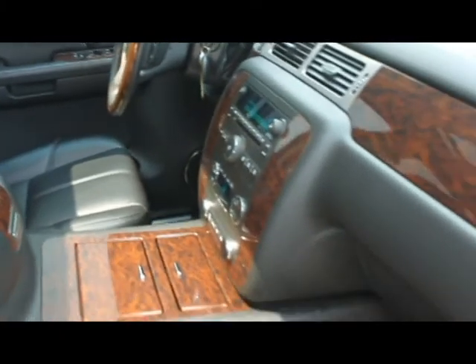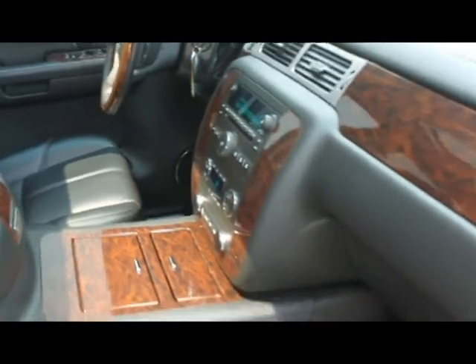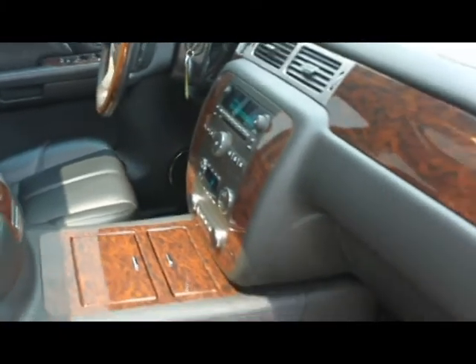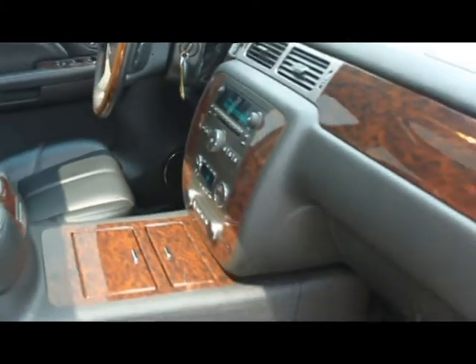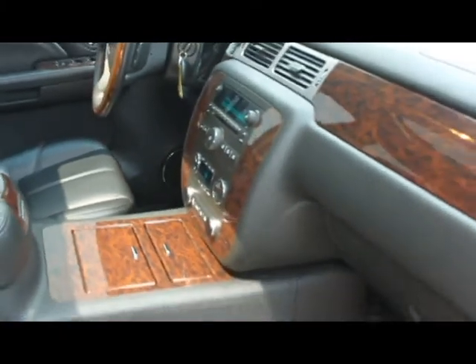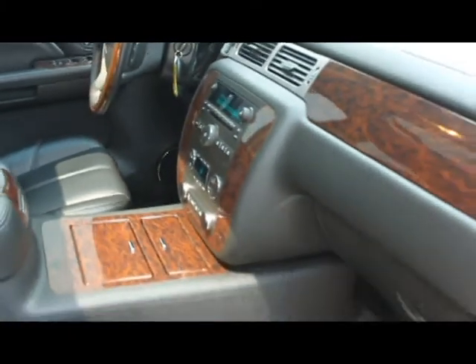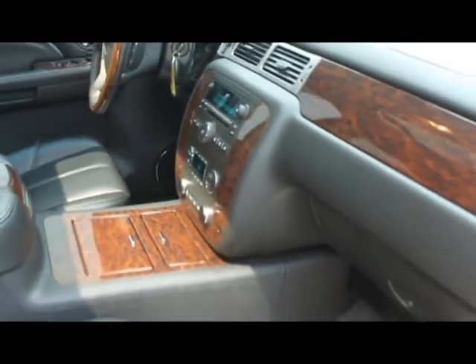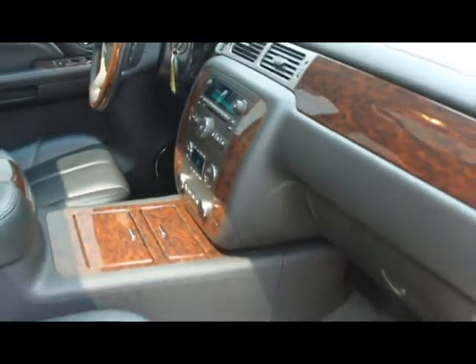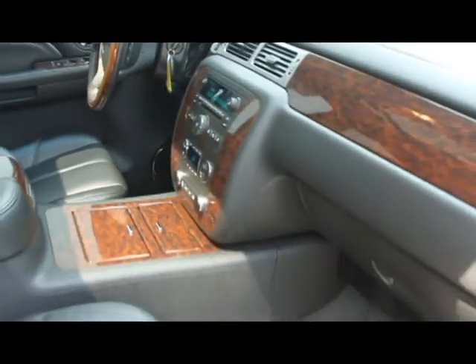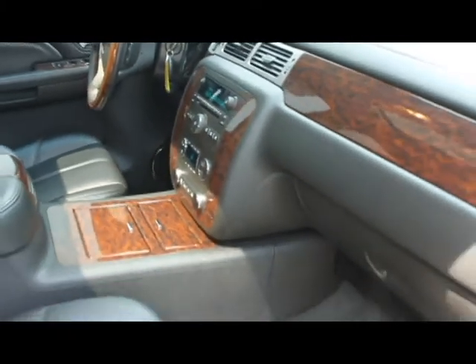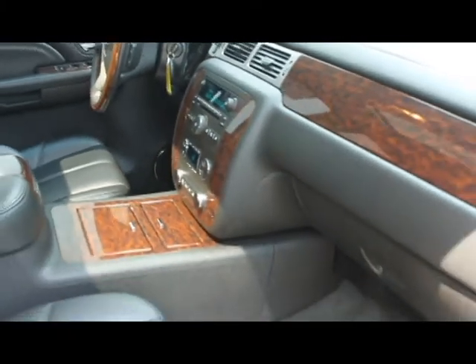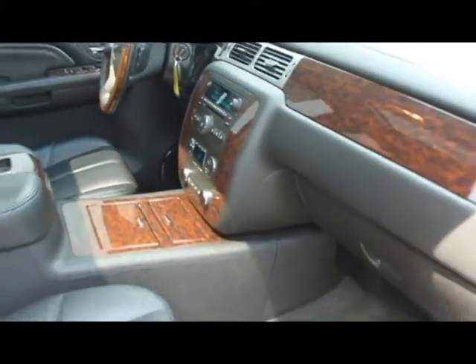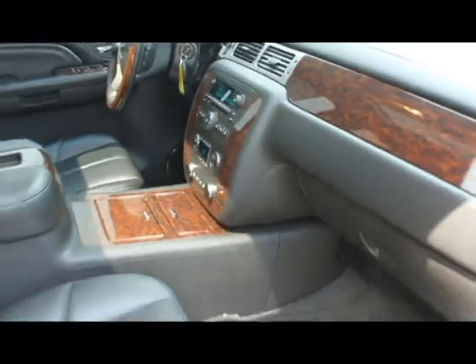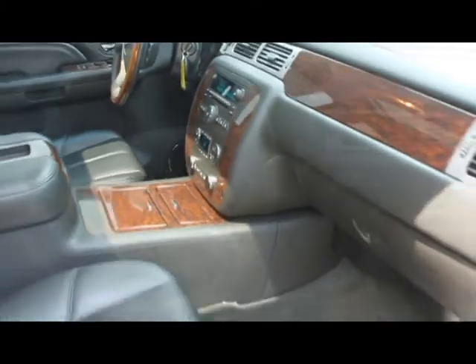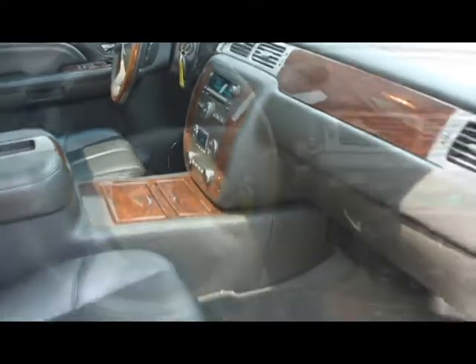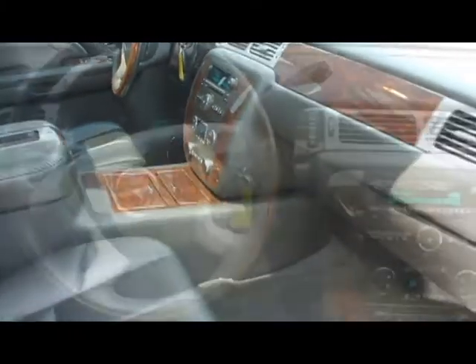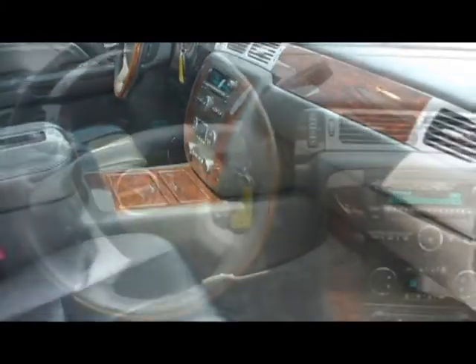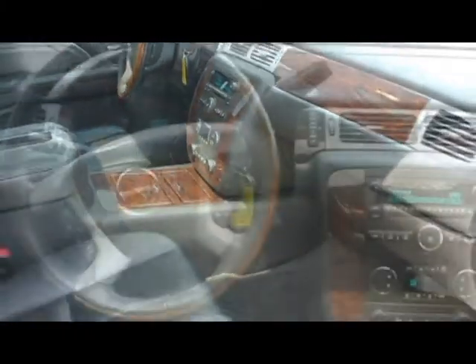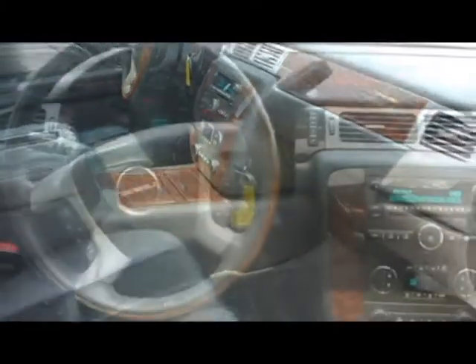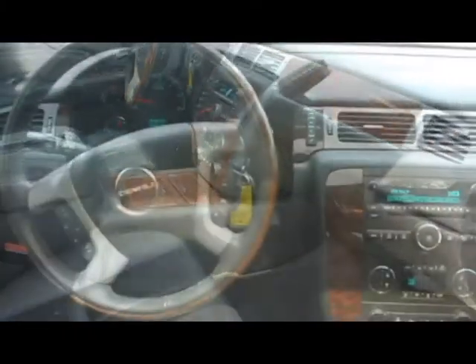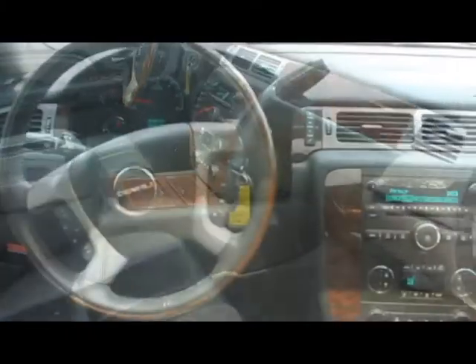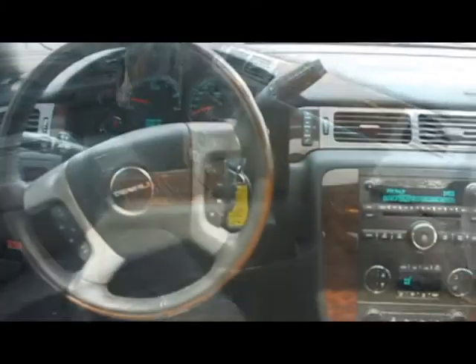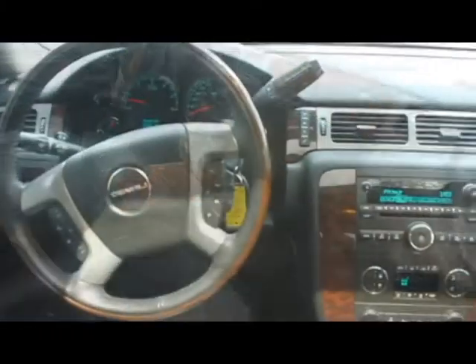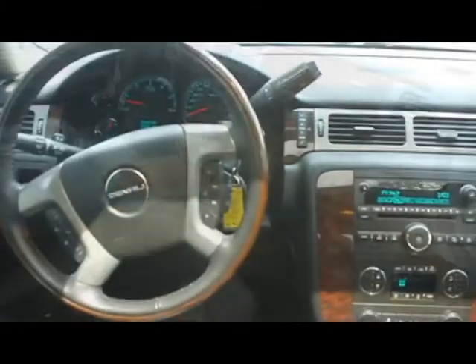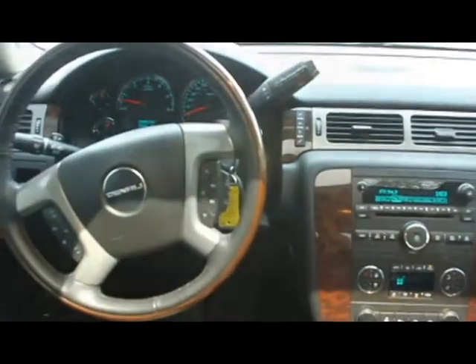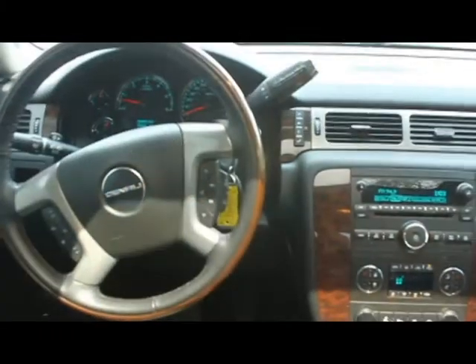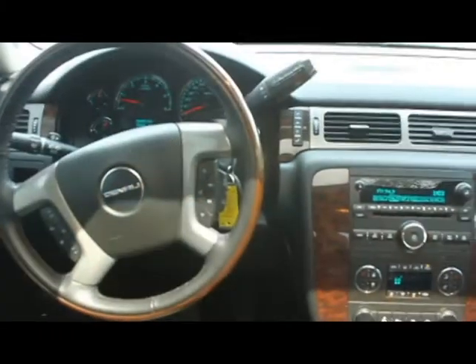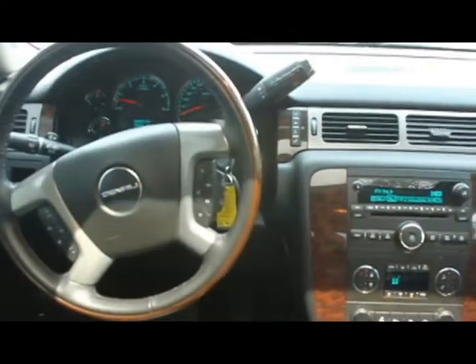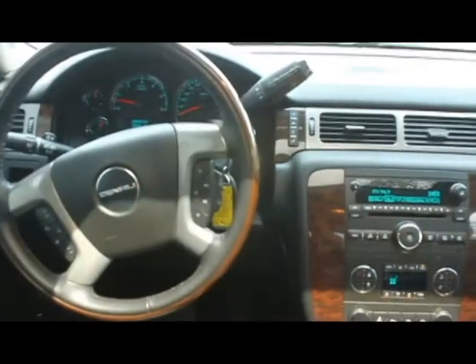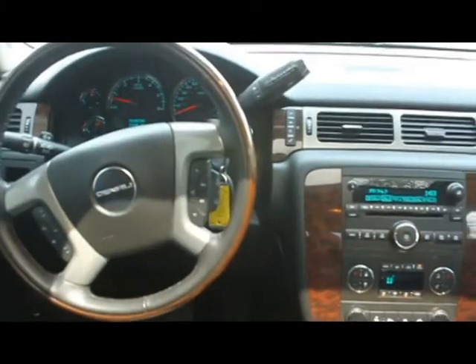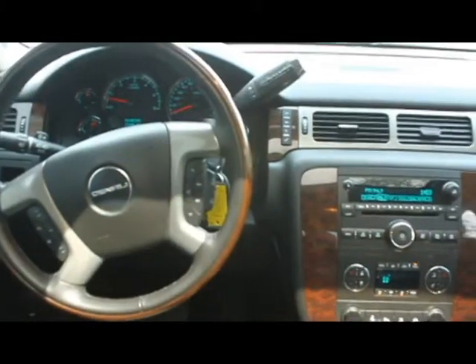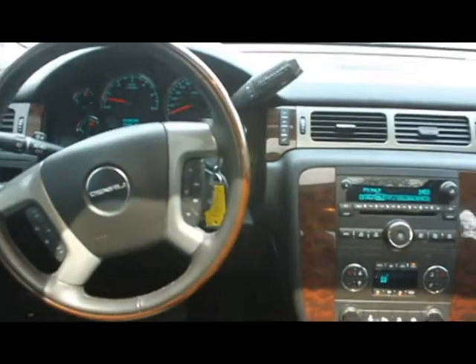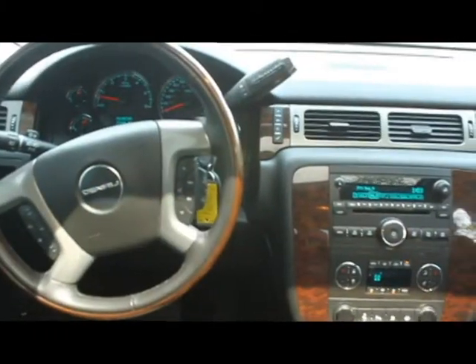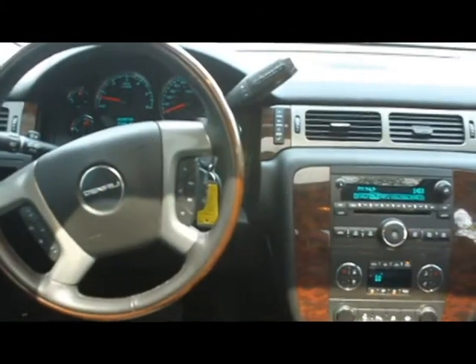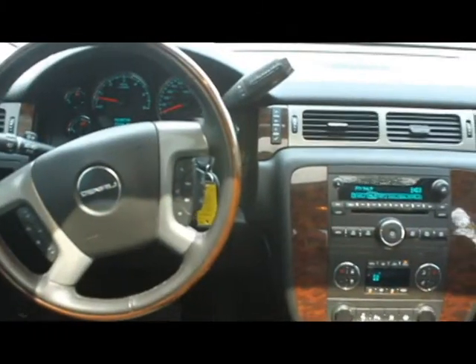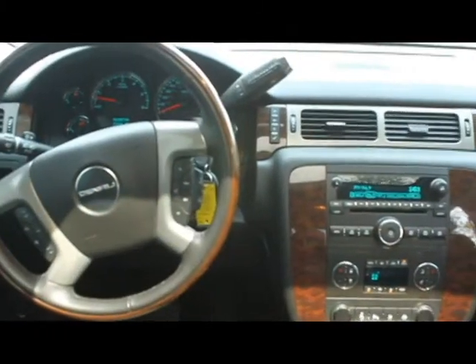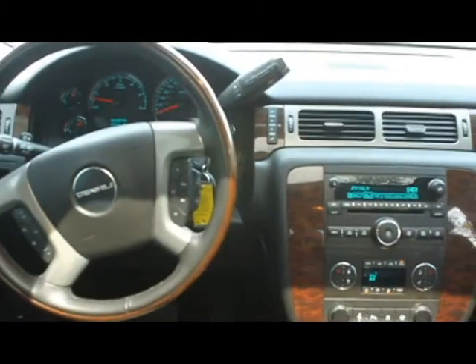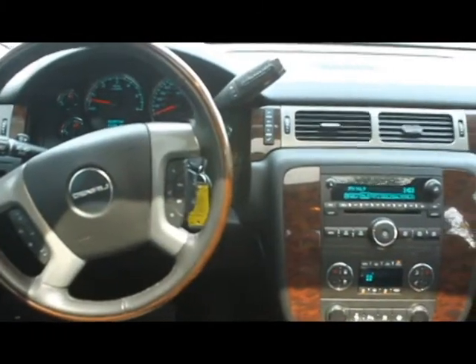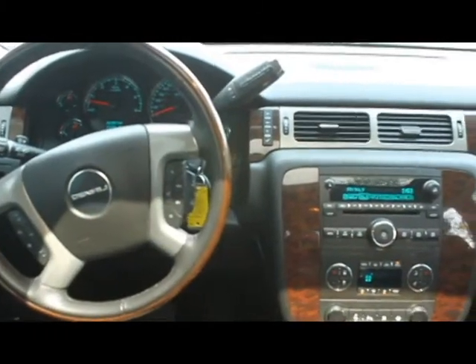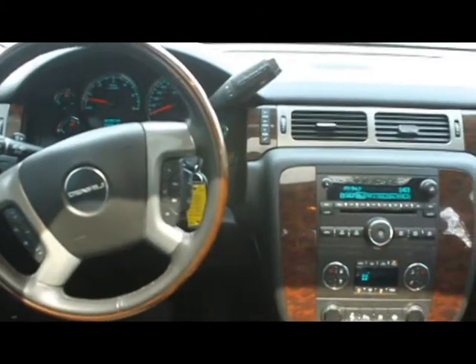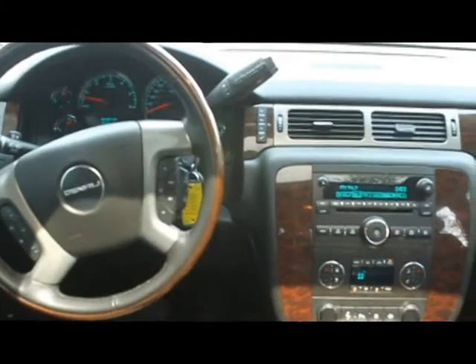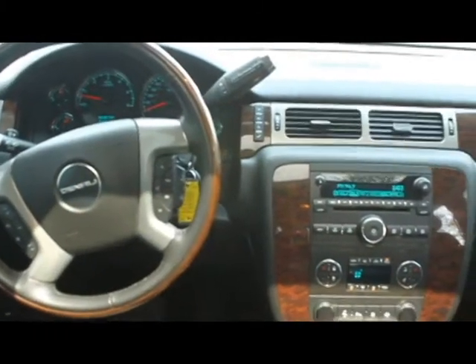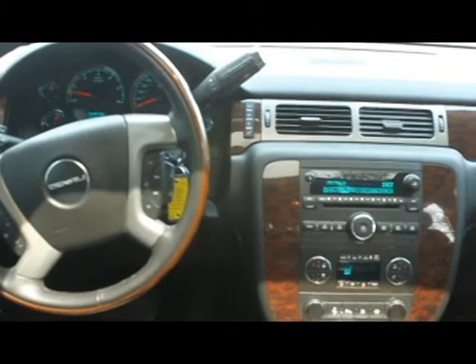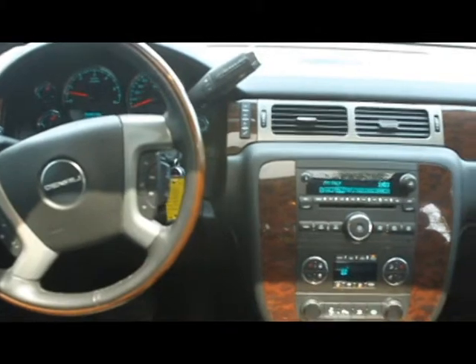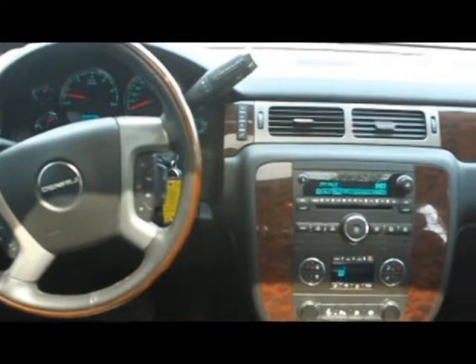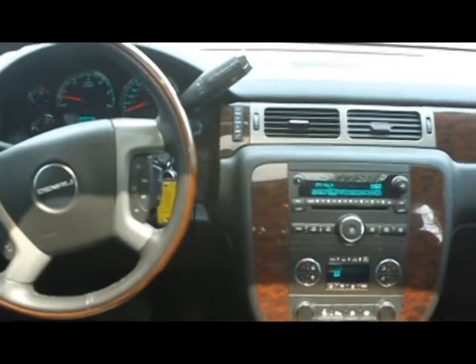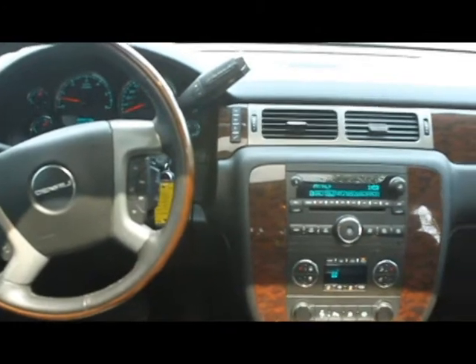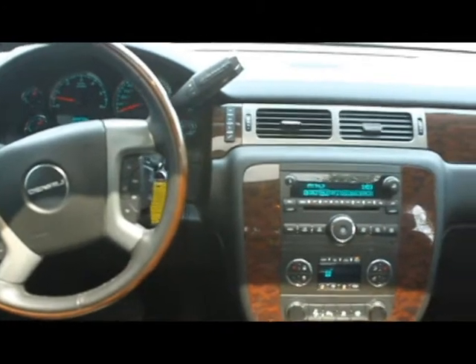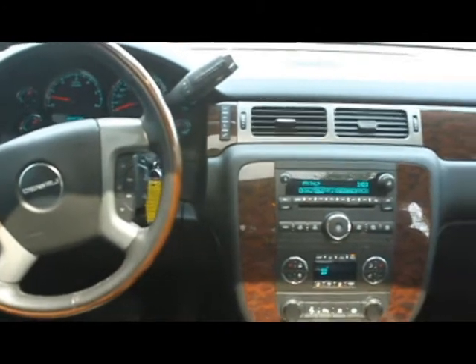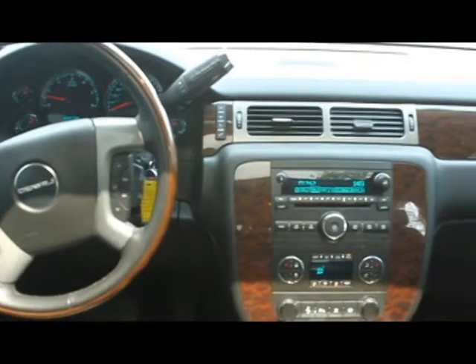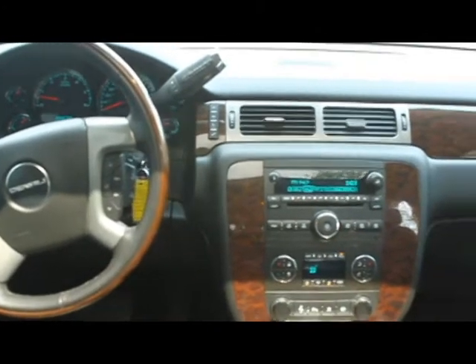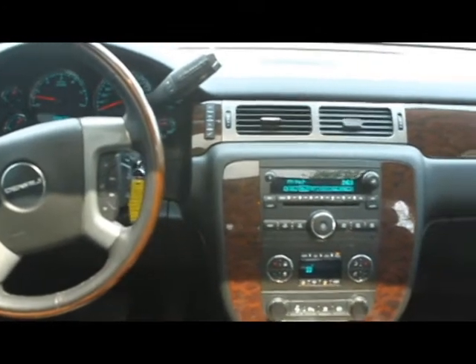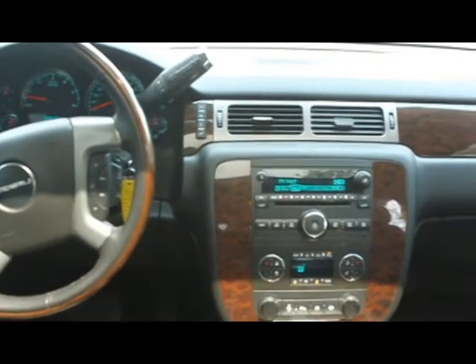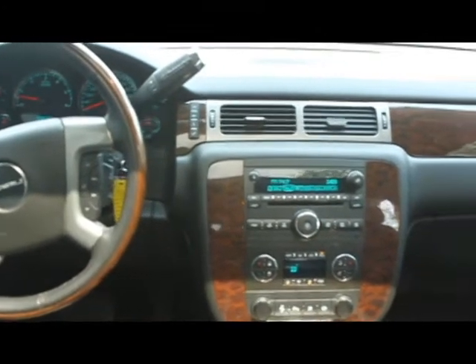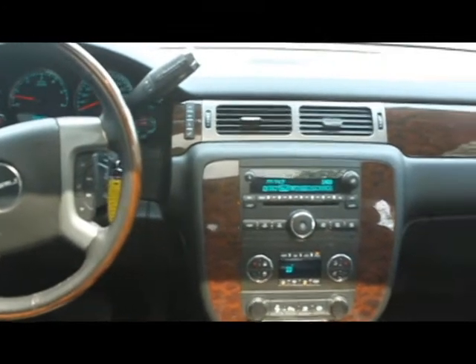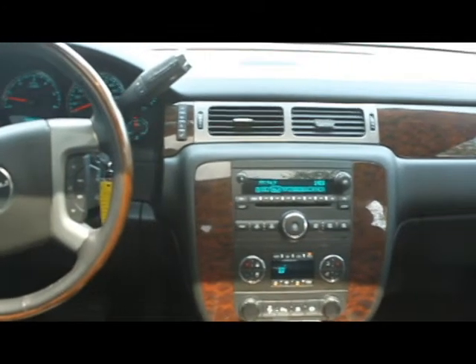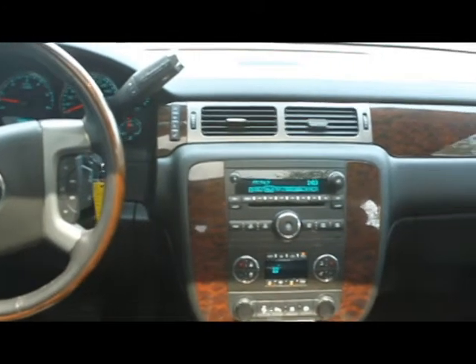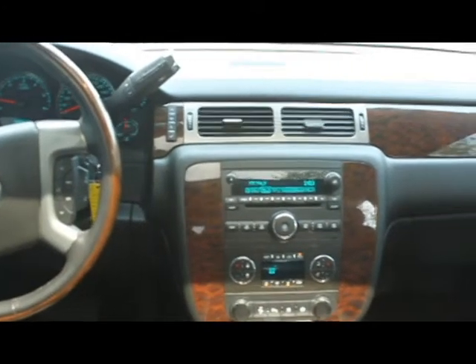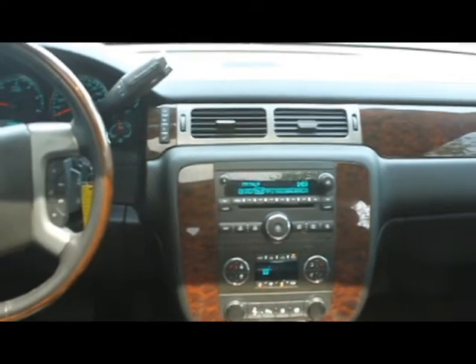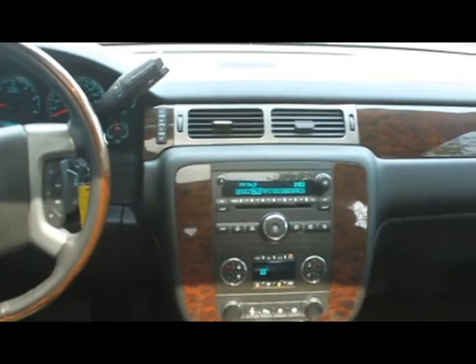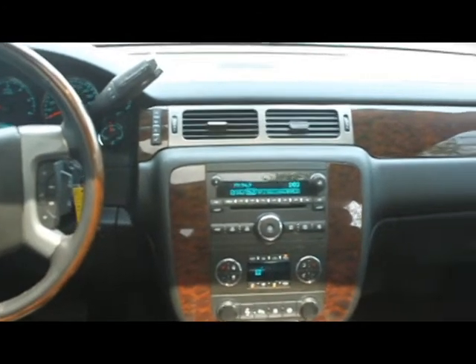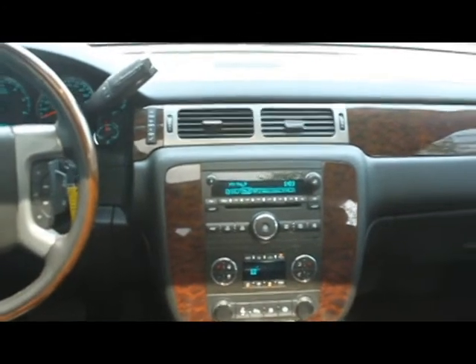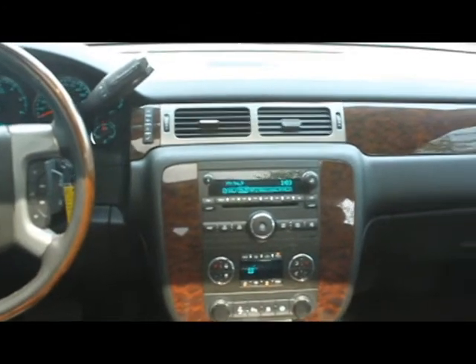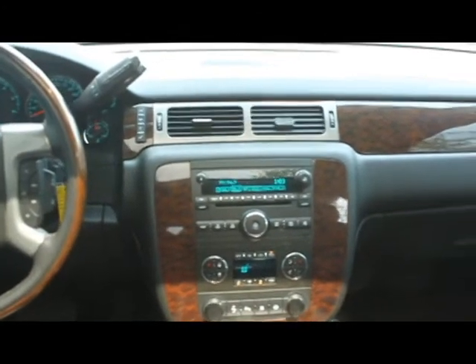At Allen's Texas Motorcars, we accept trades and offer financing and extended warranty options.